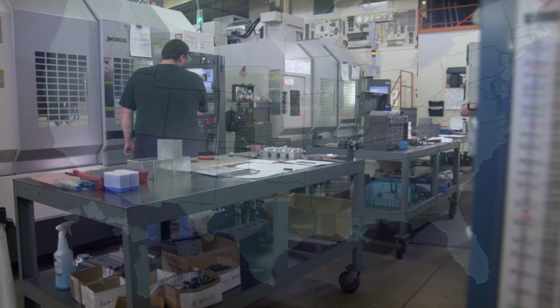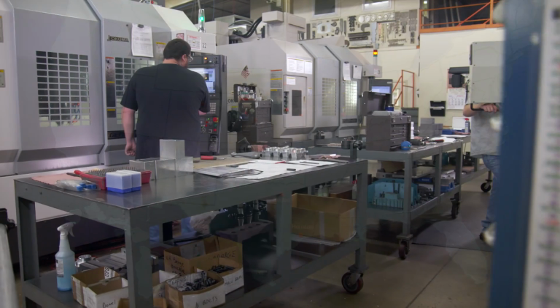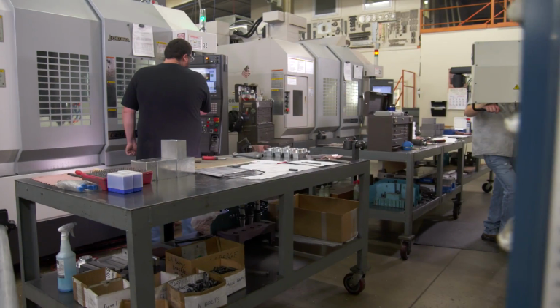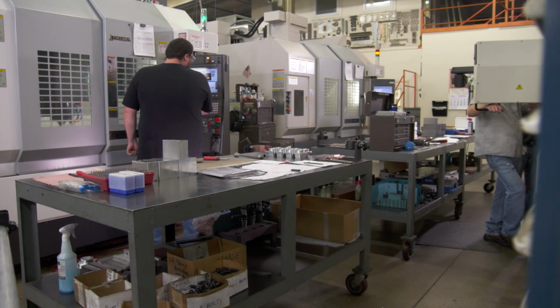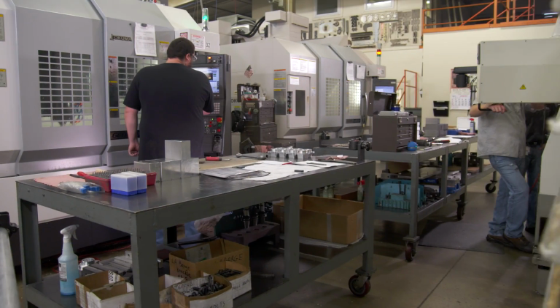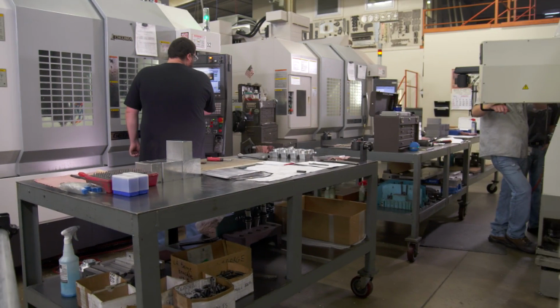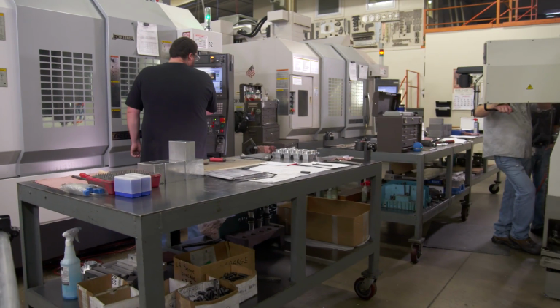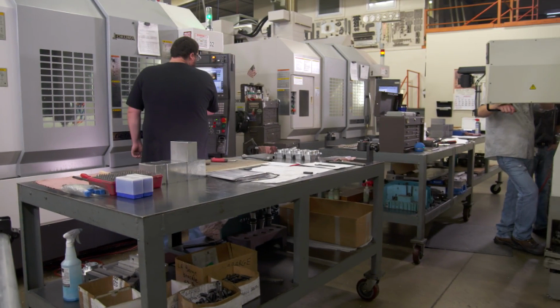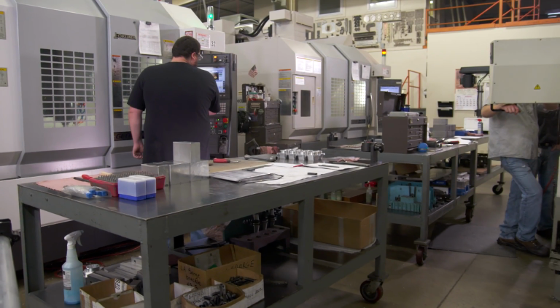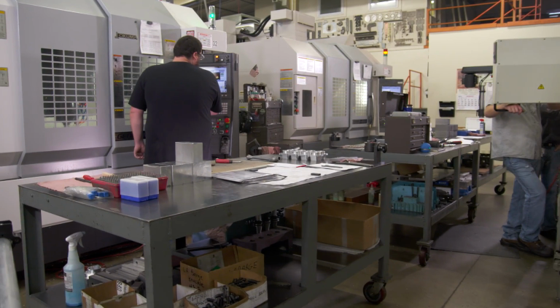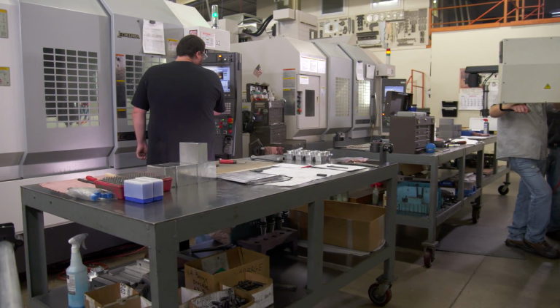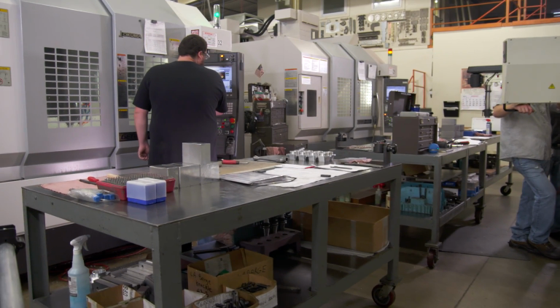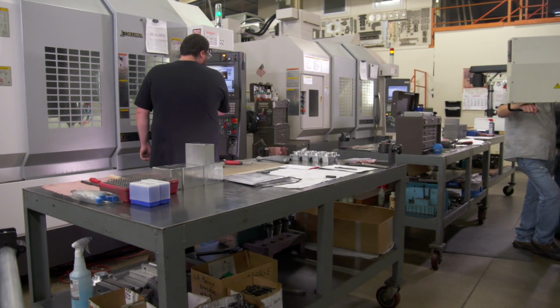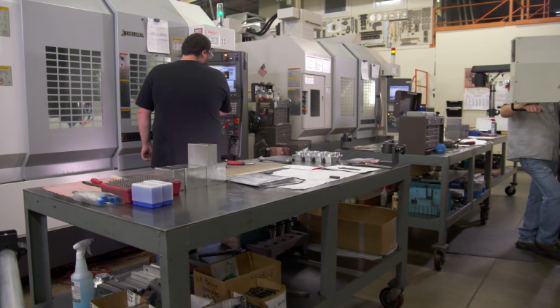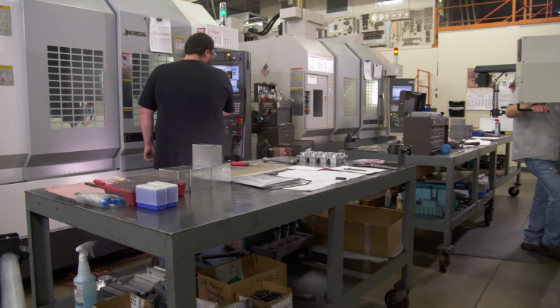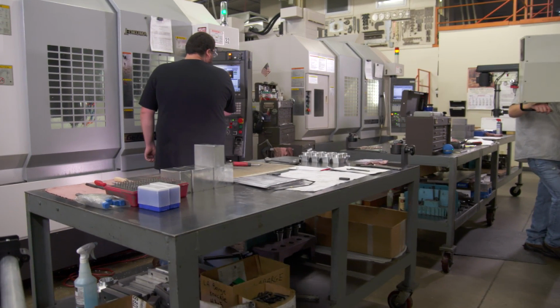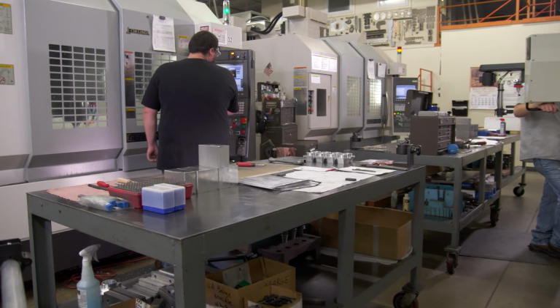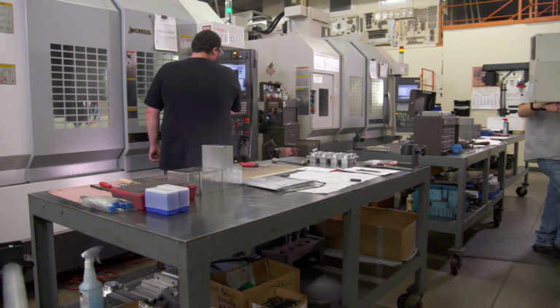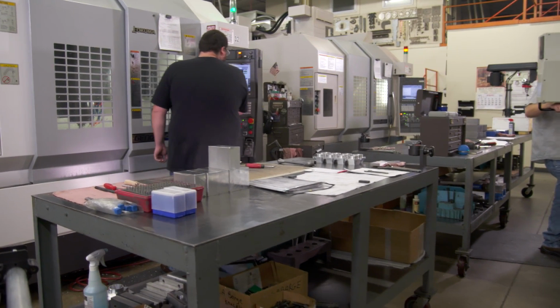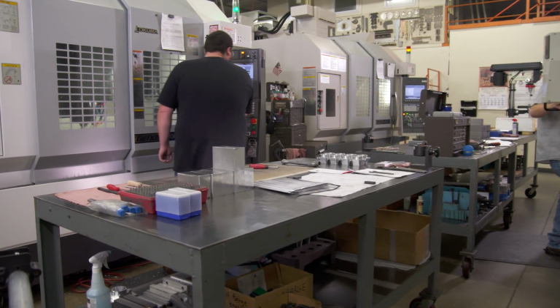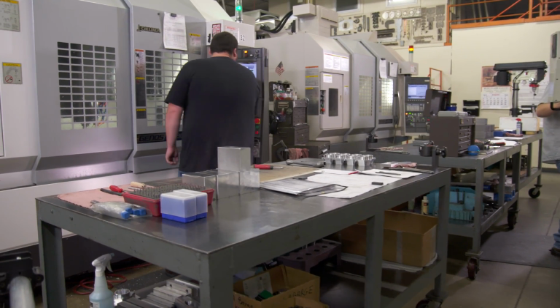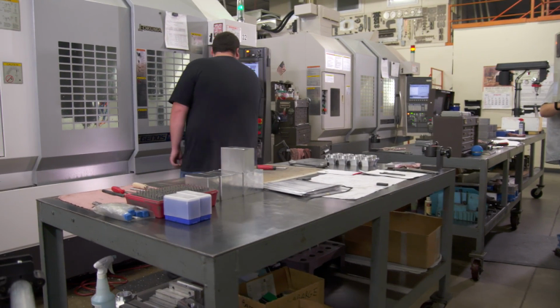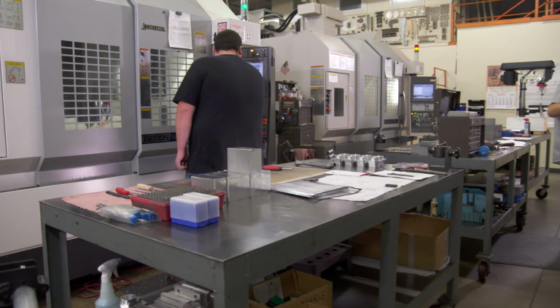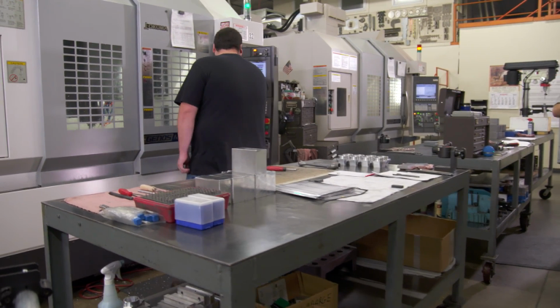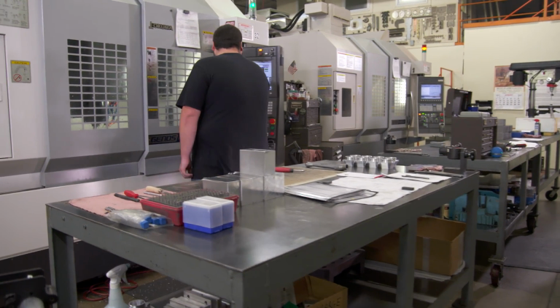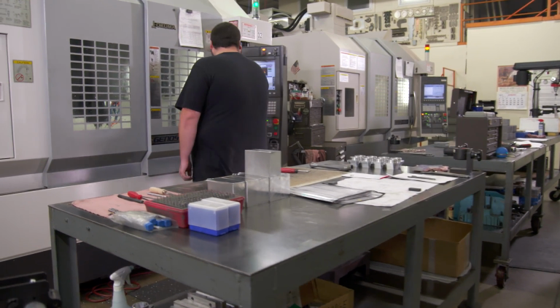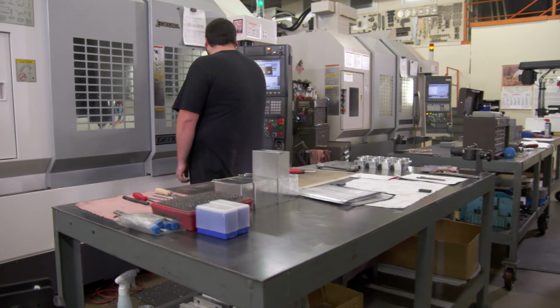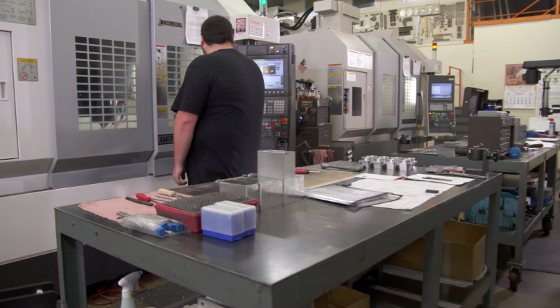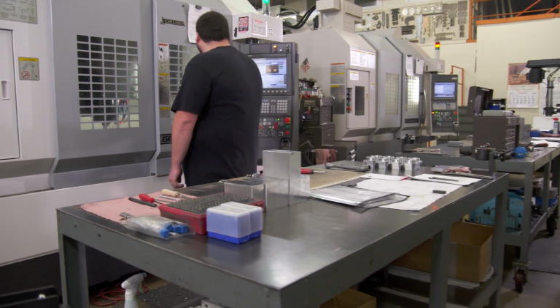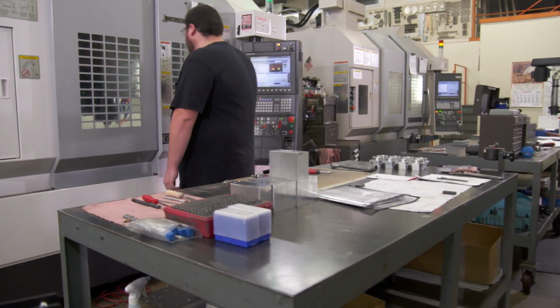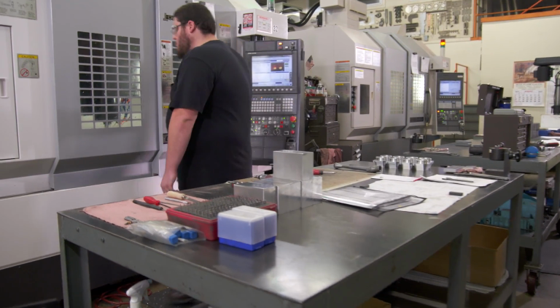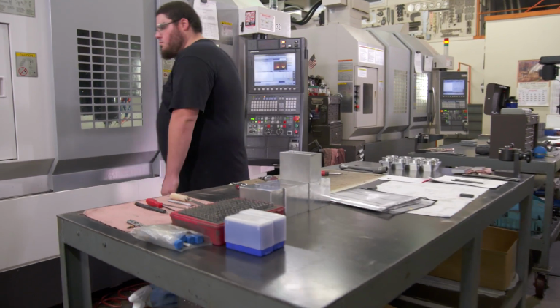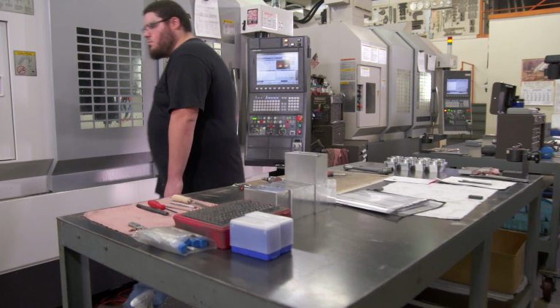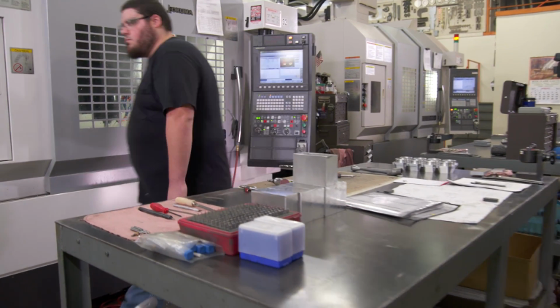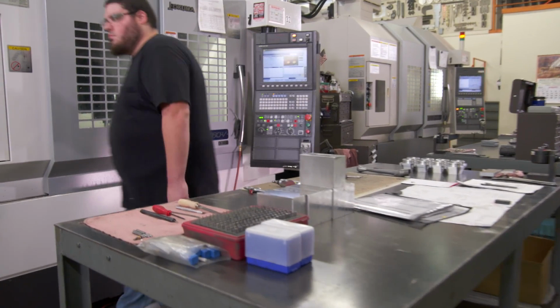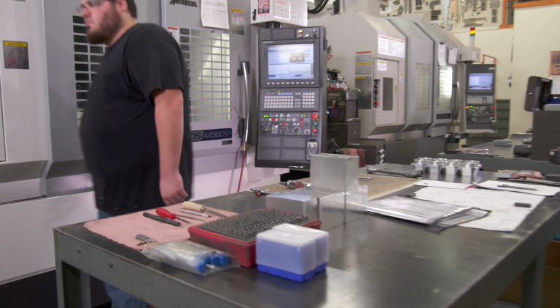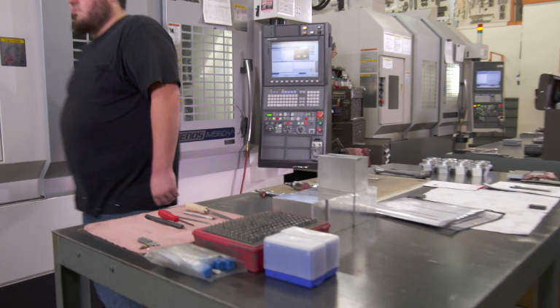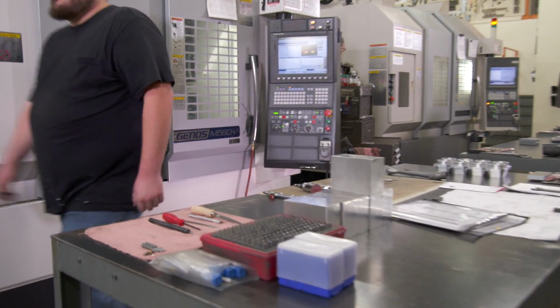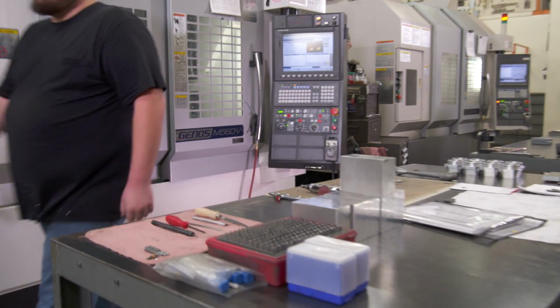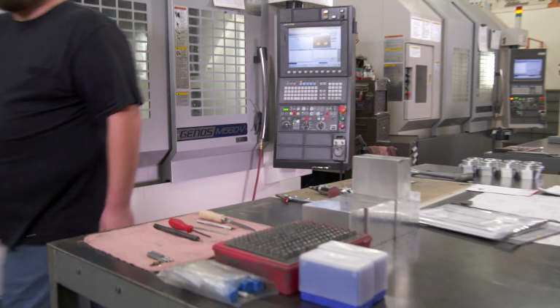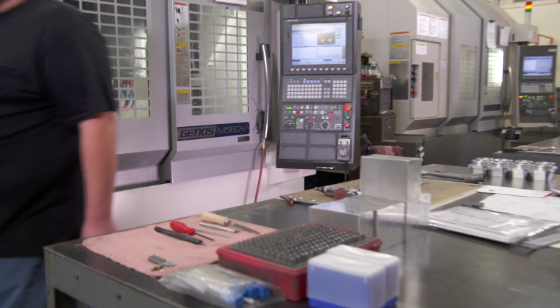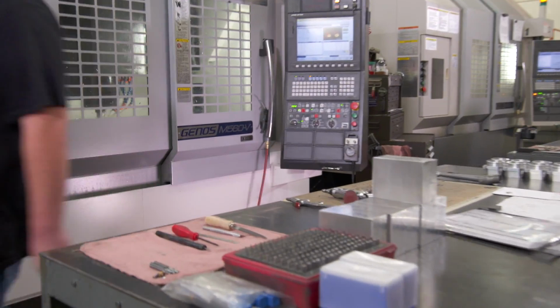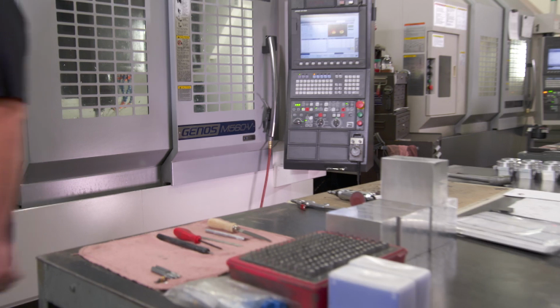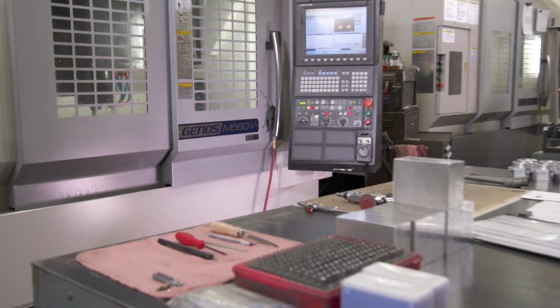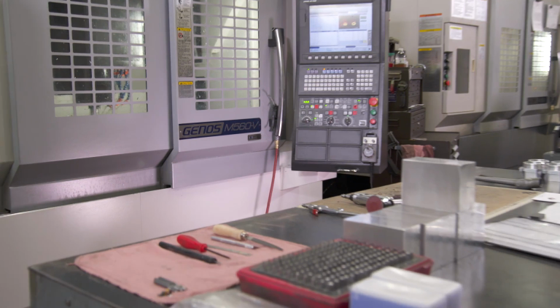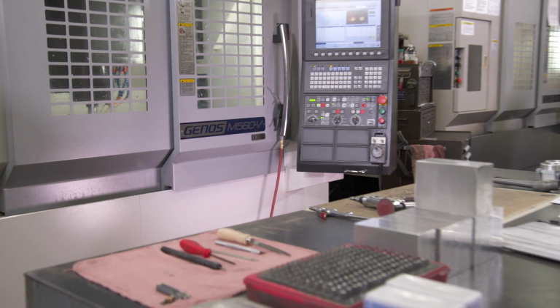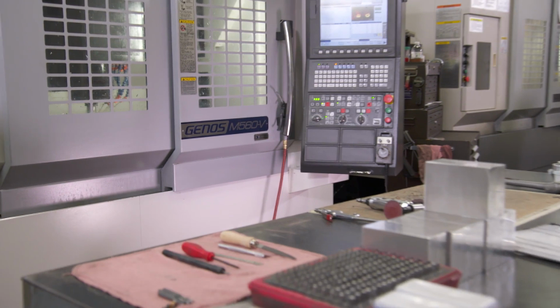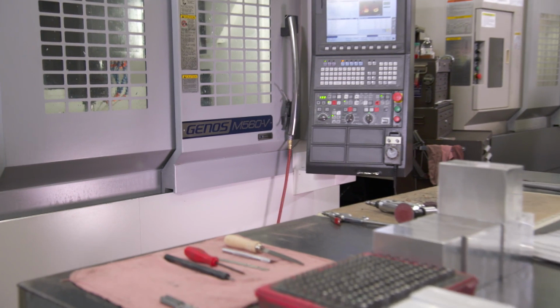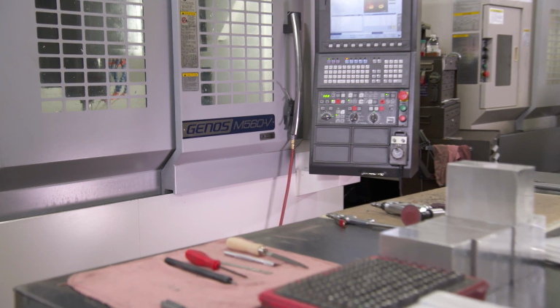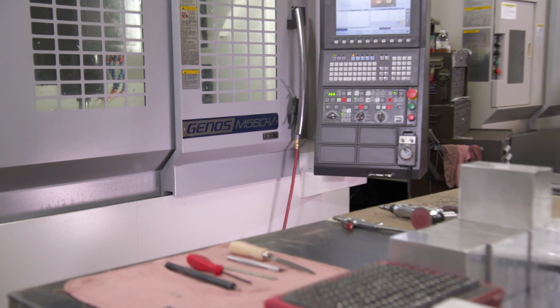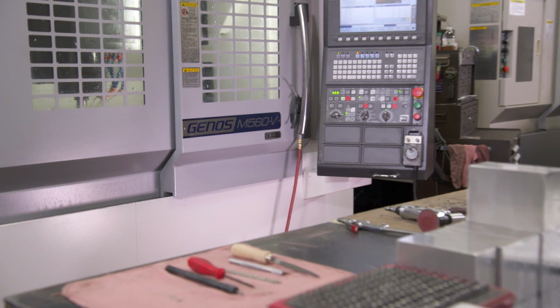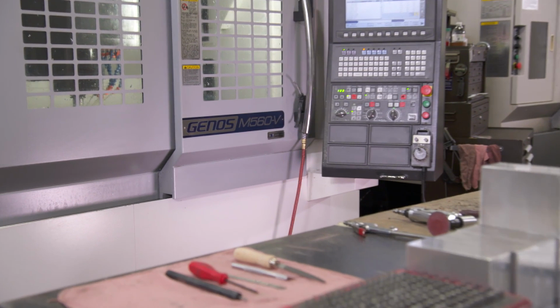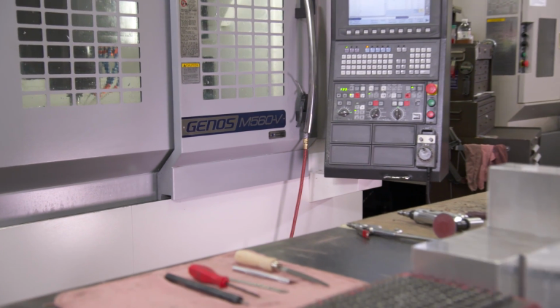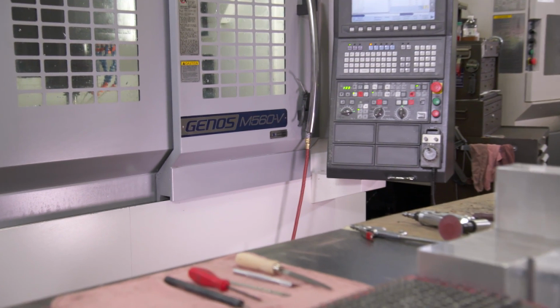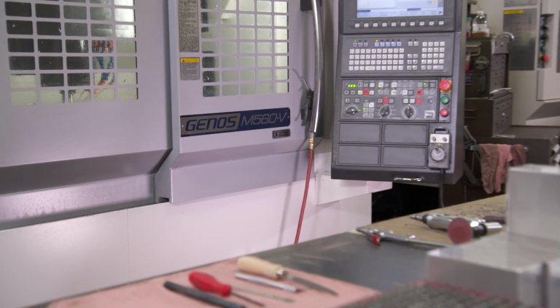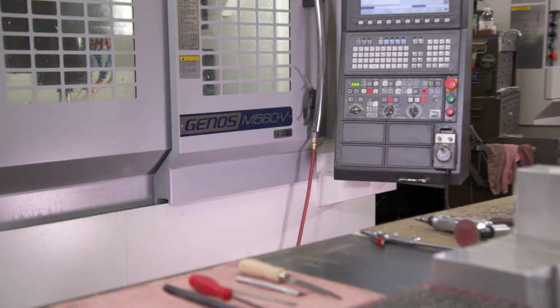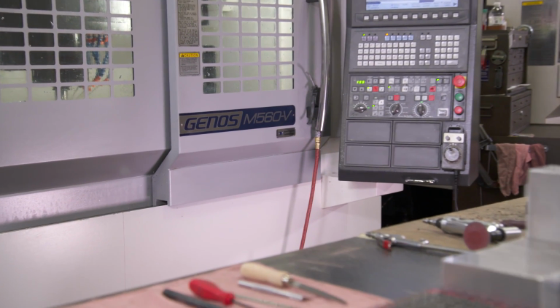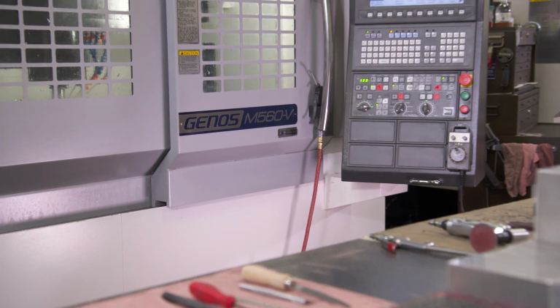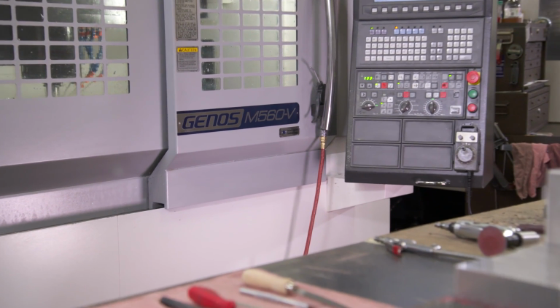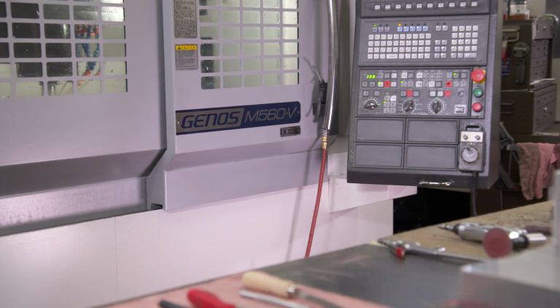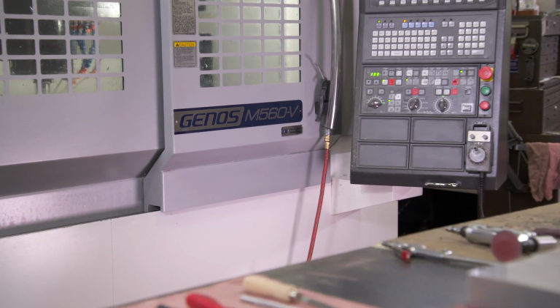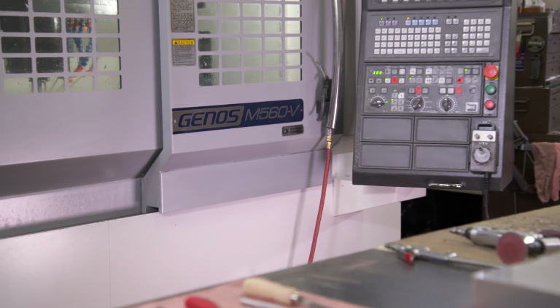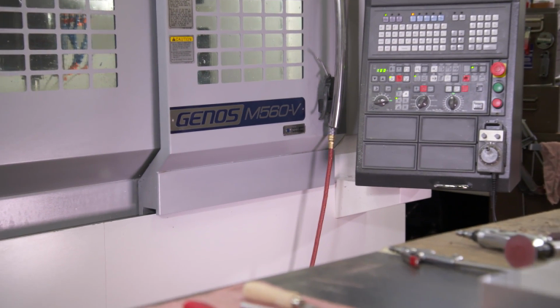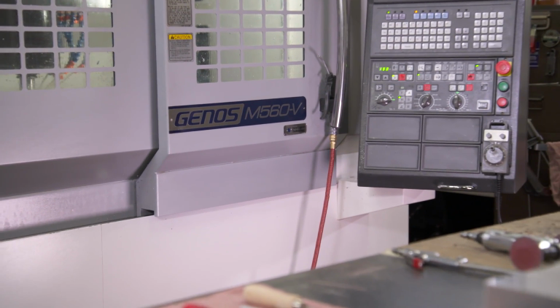The Okuma Genos M560 — the vertical machining center designed with the shop floor in mind.